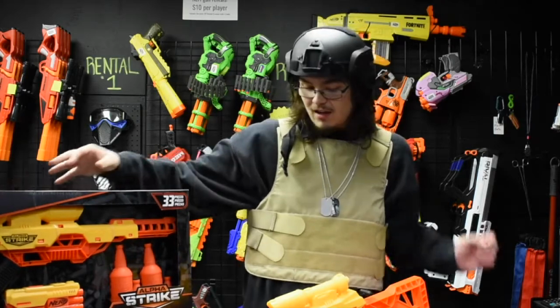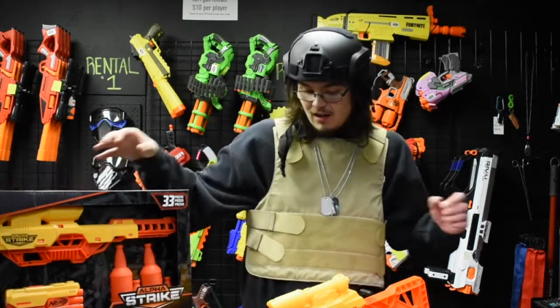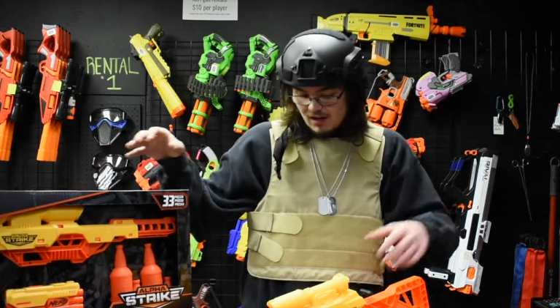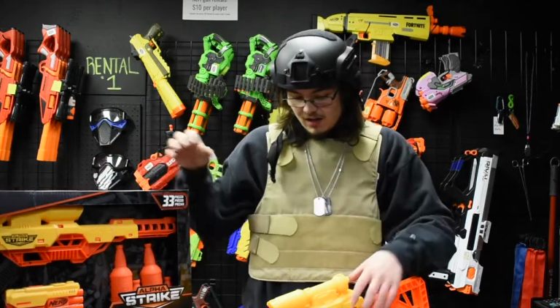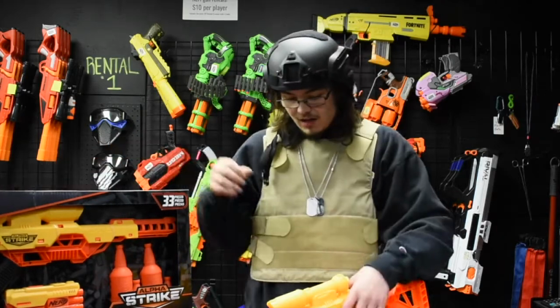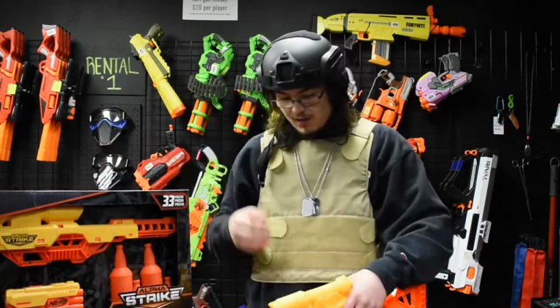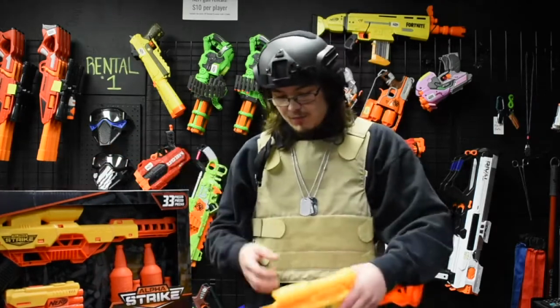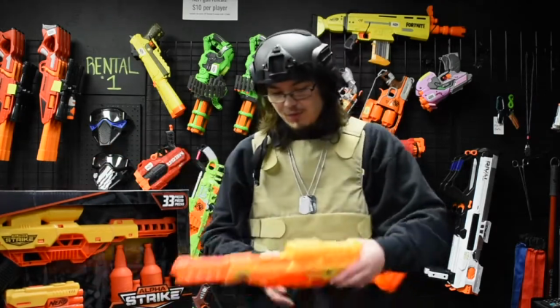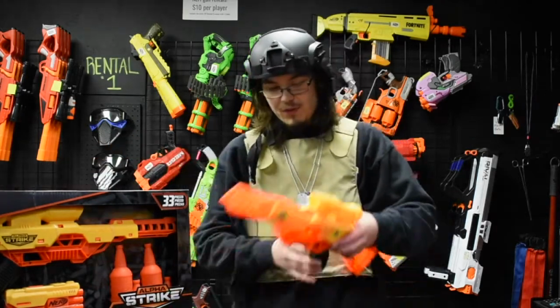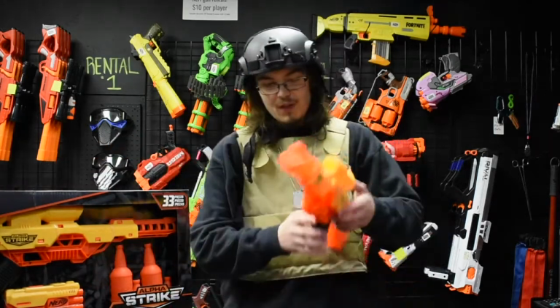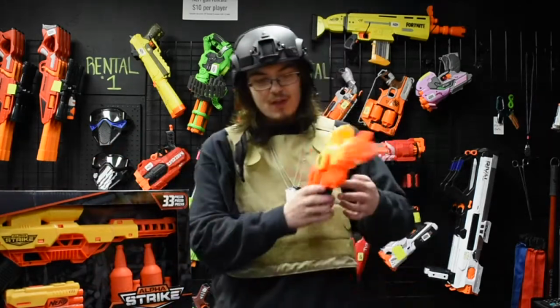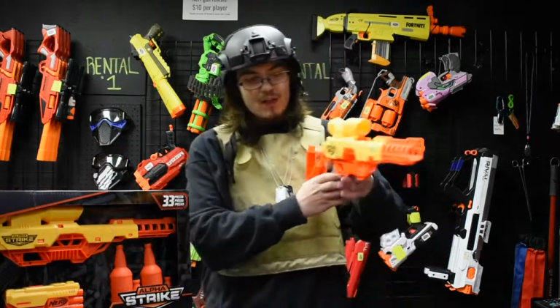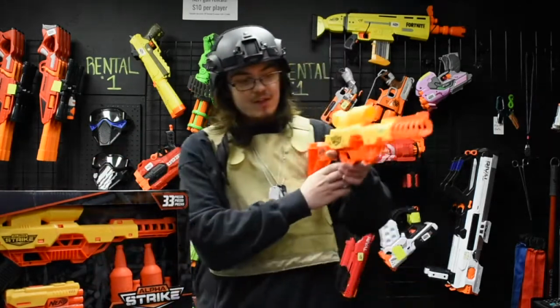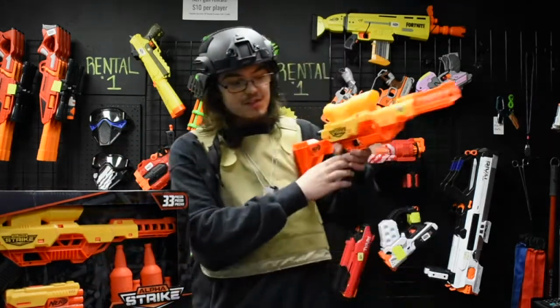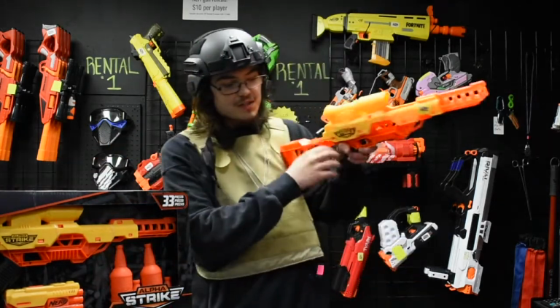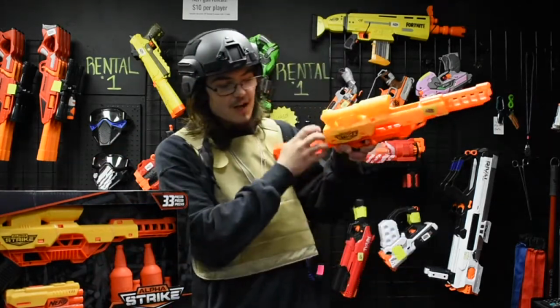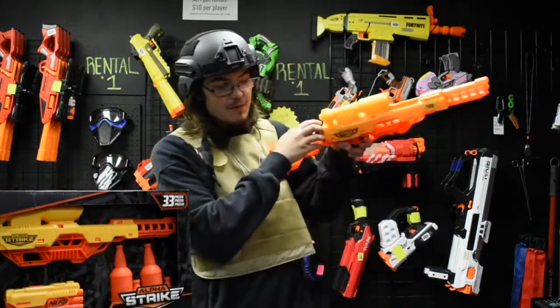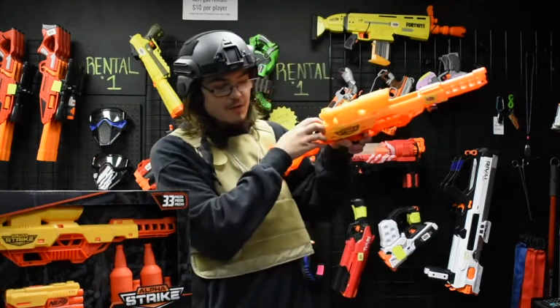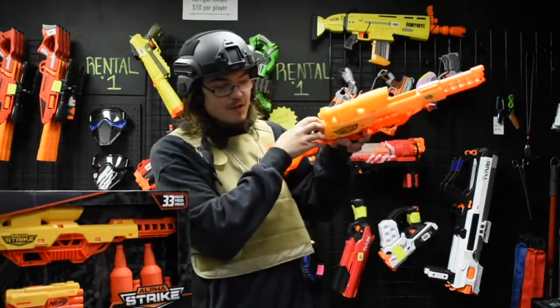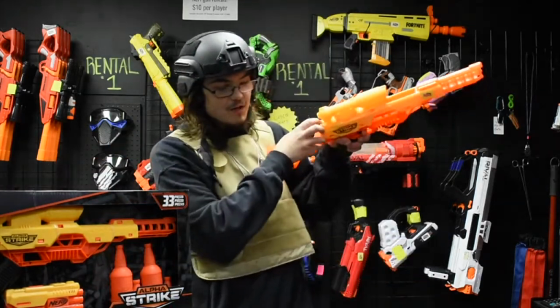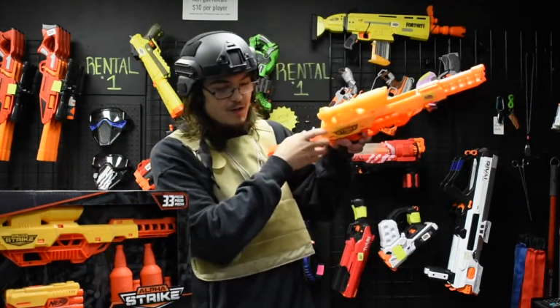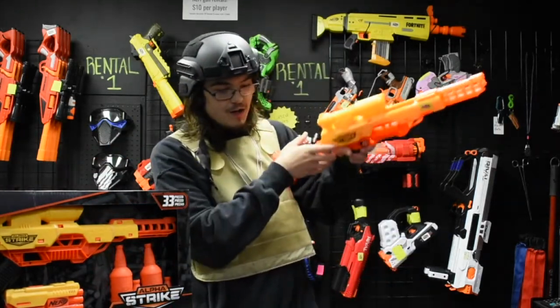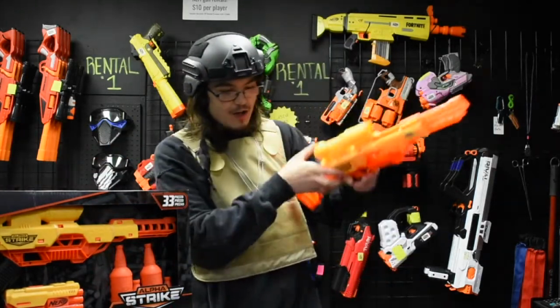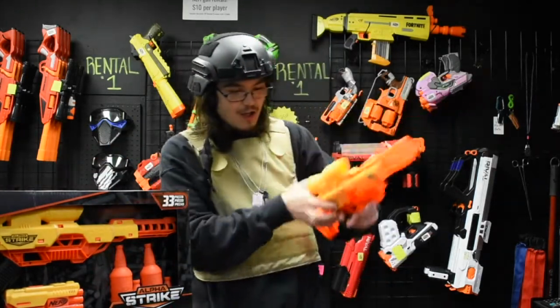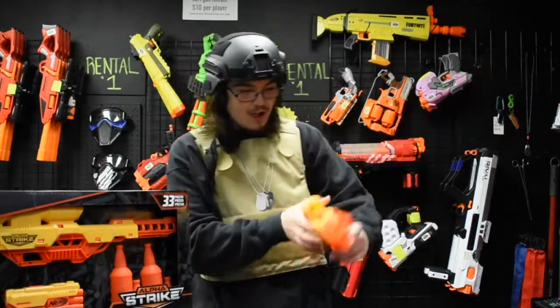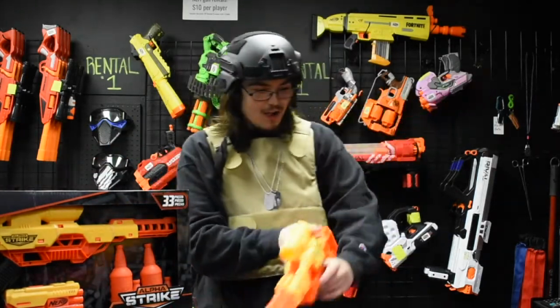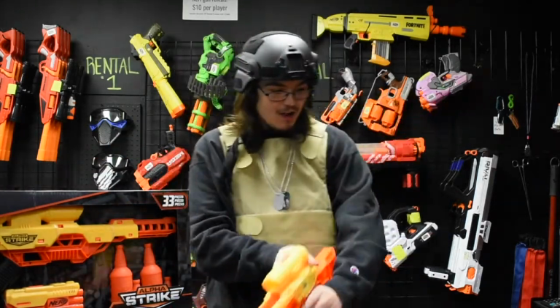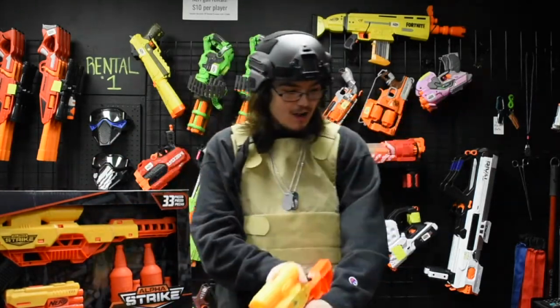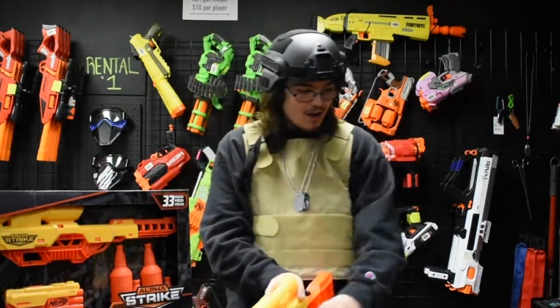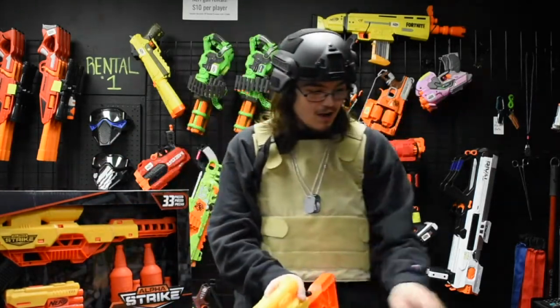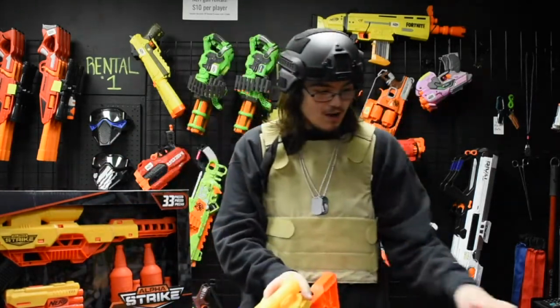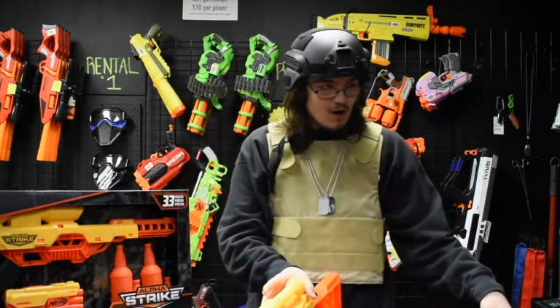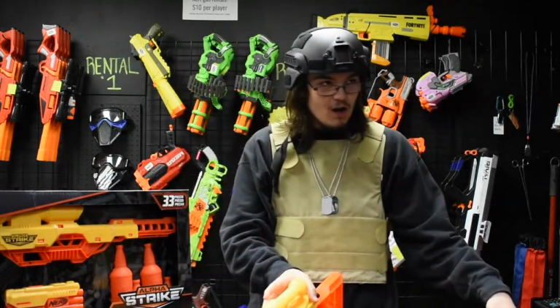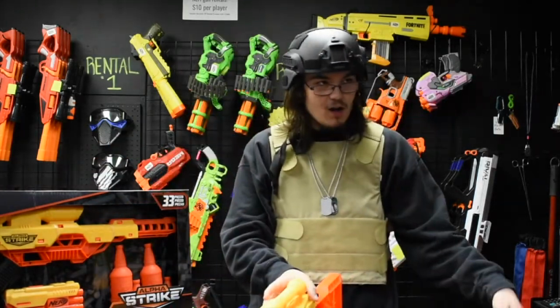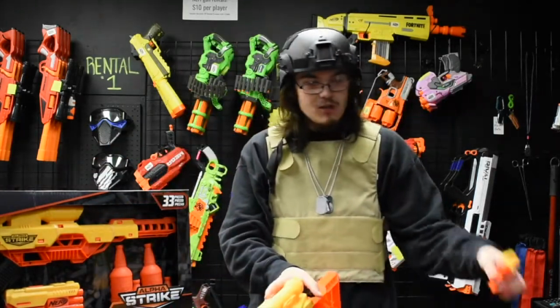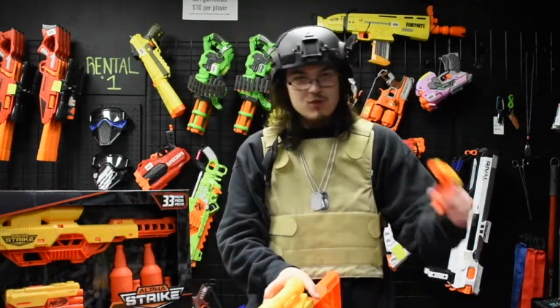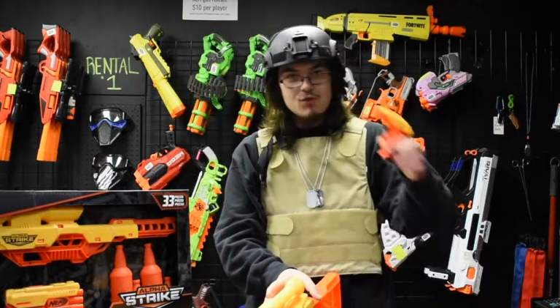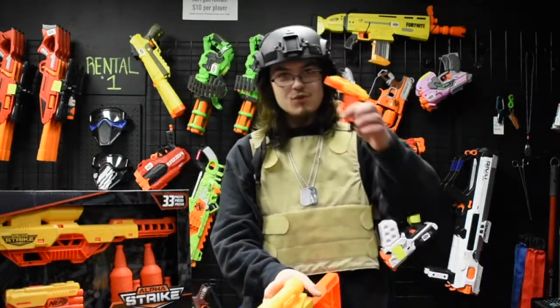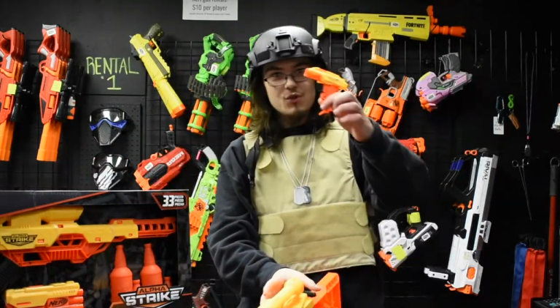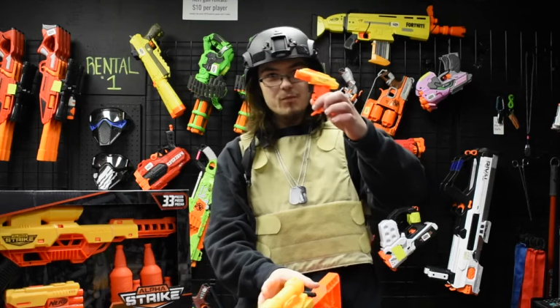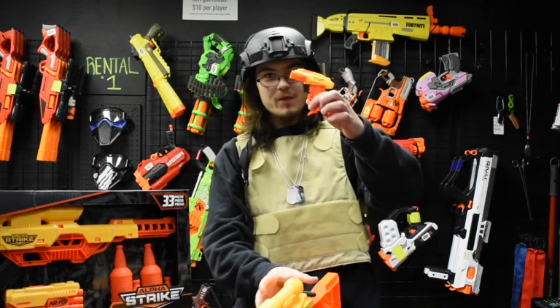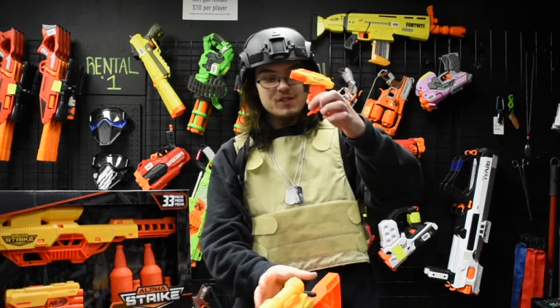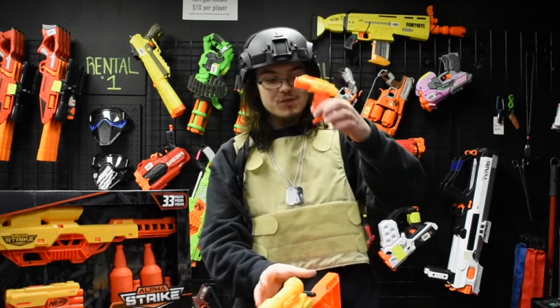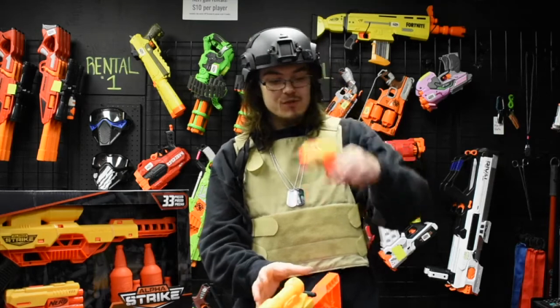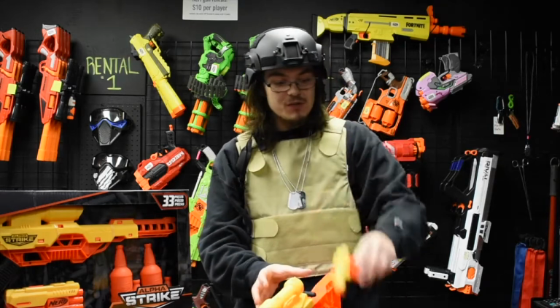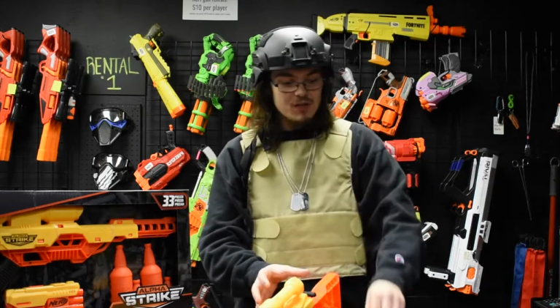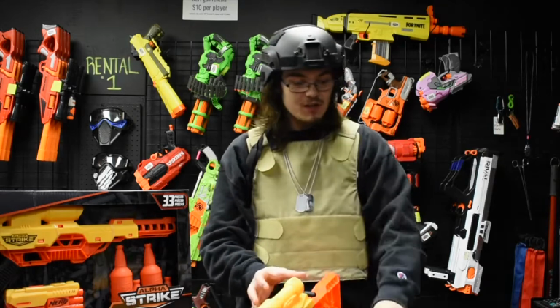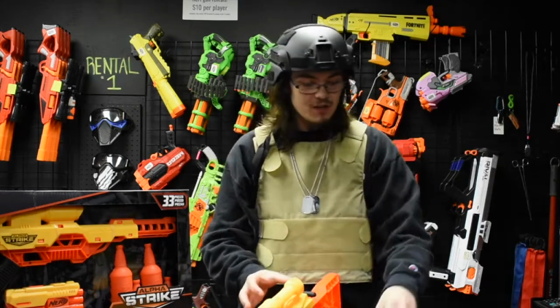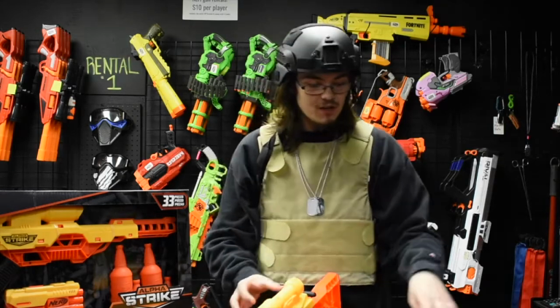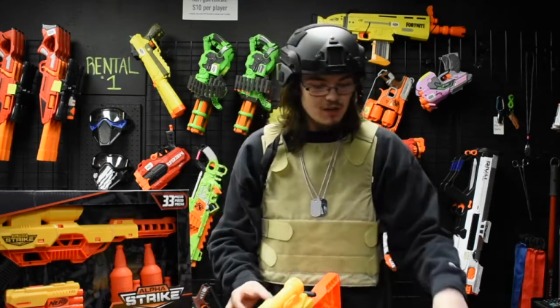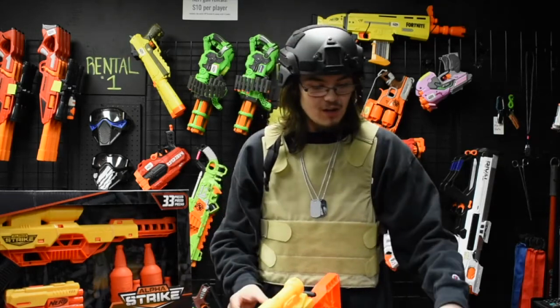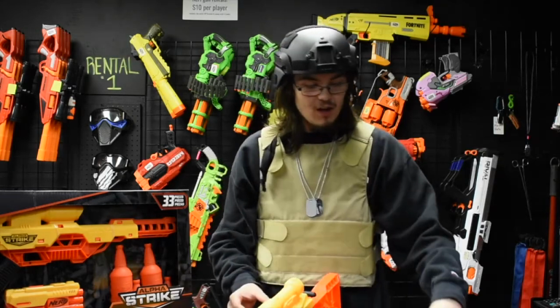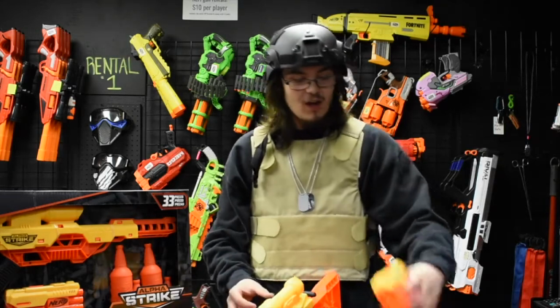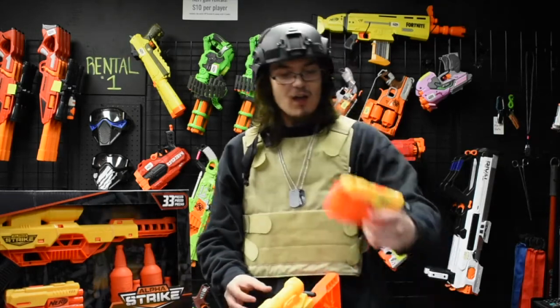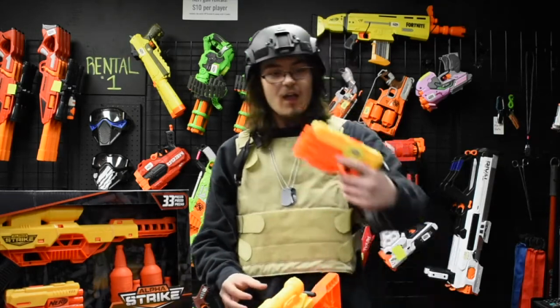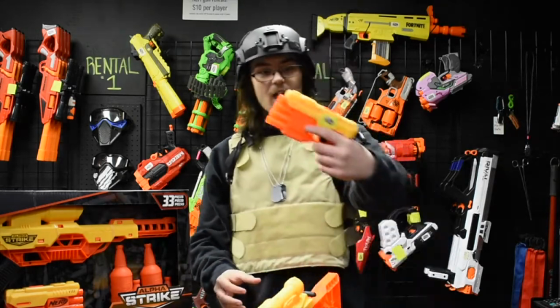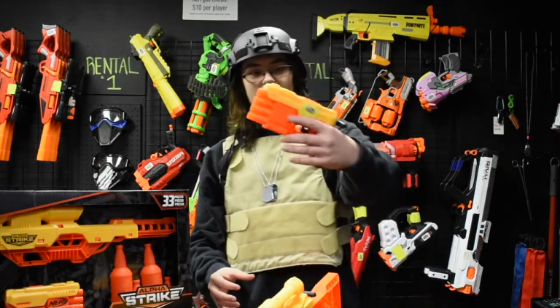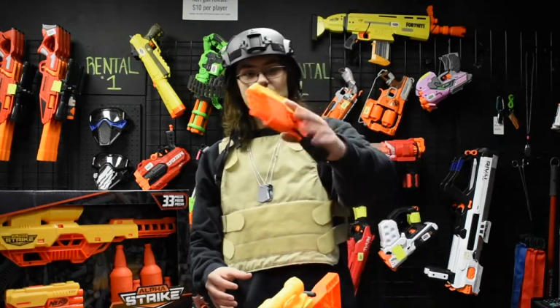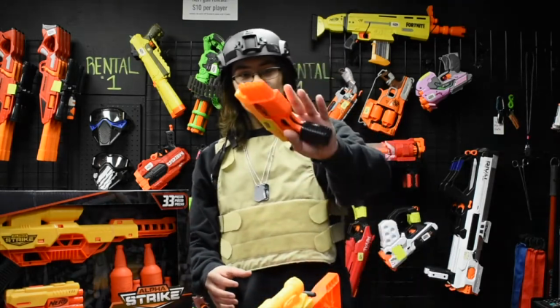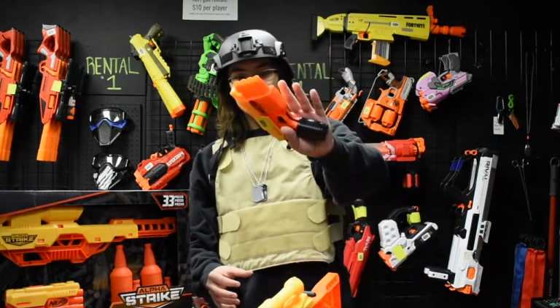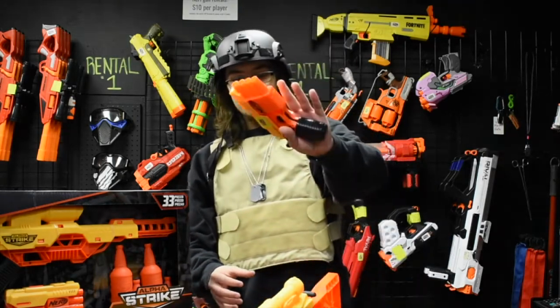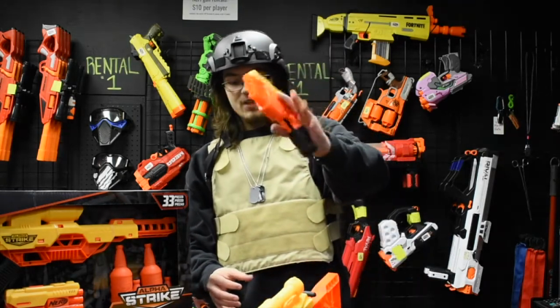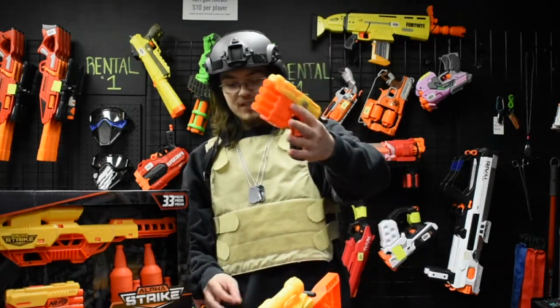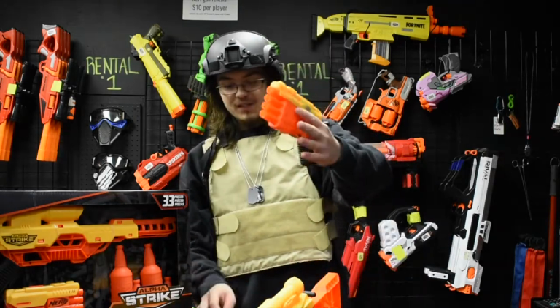It comes with this sniper here, two jolt pistols, and one of these.